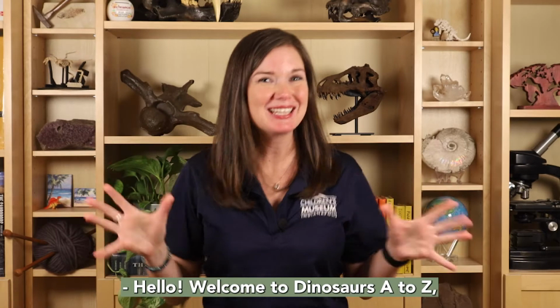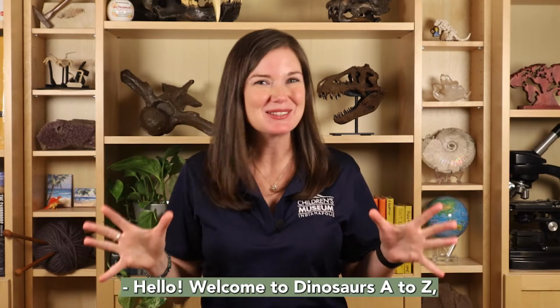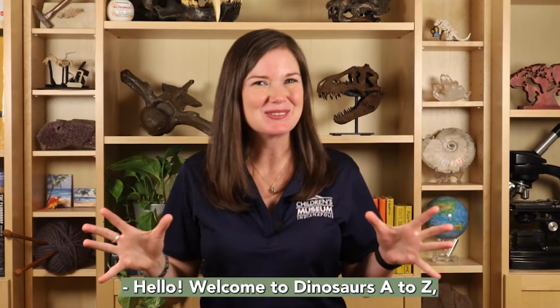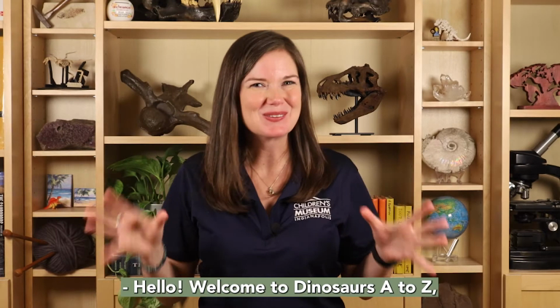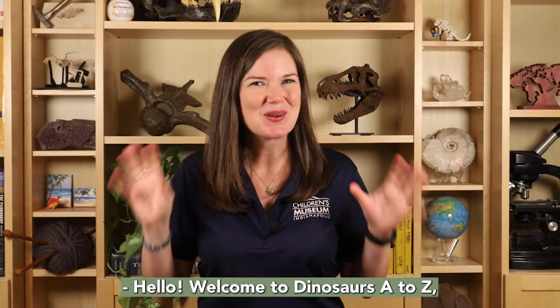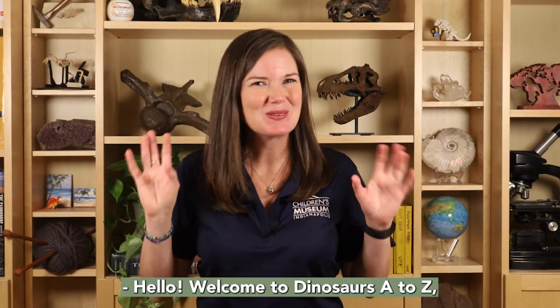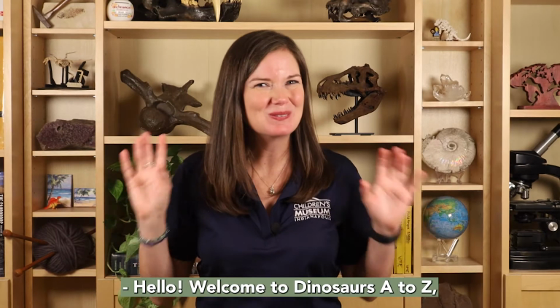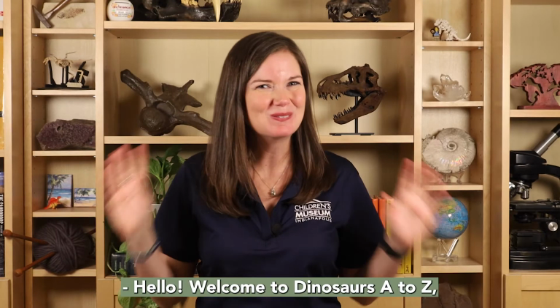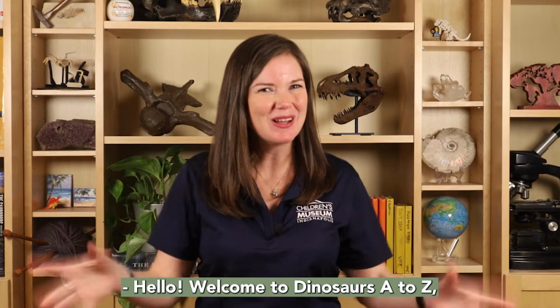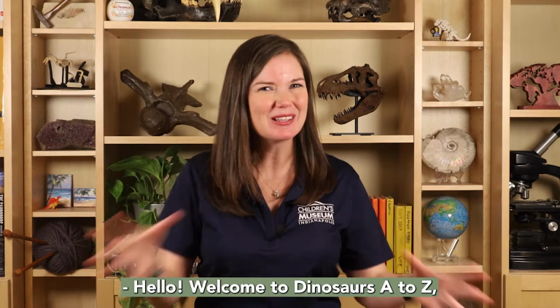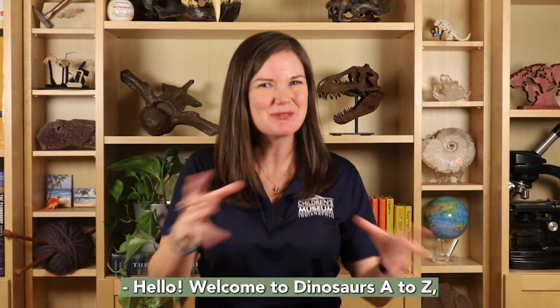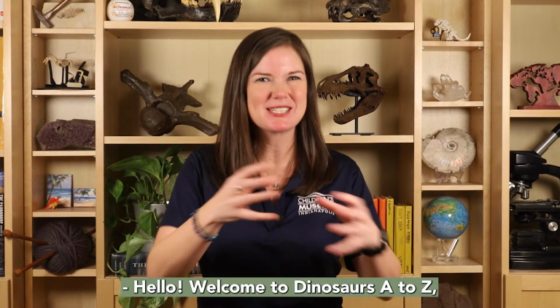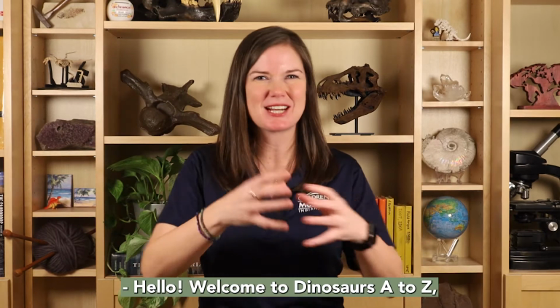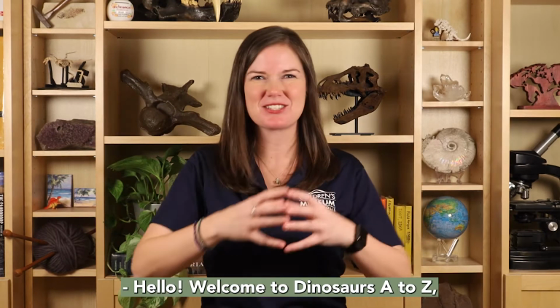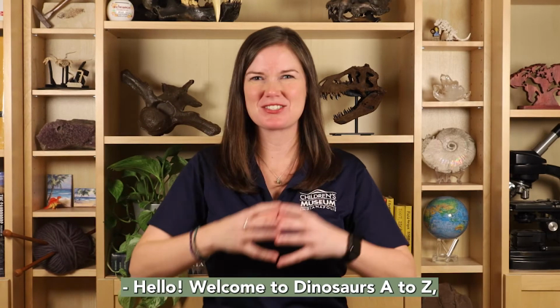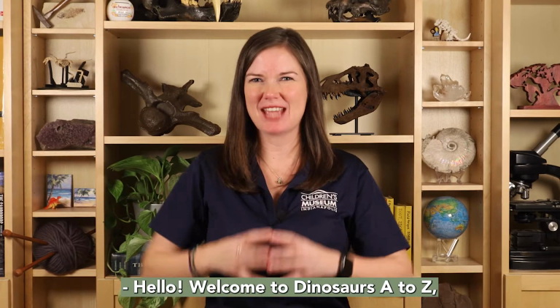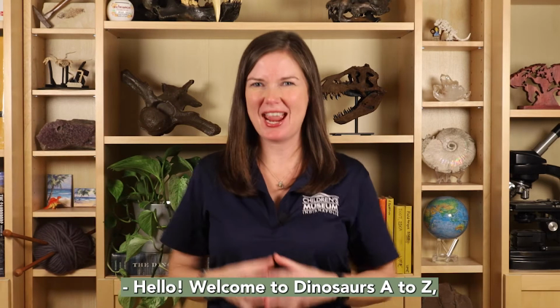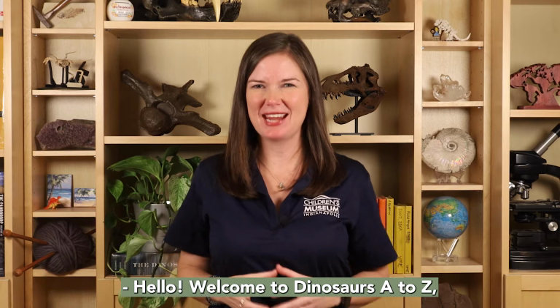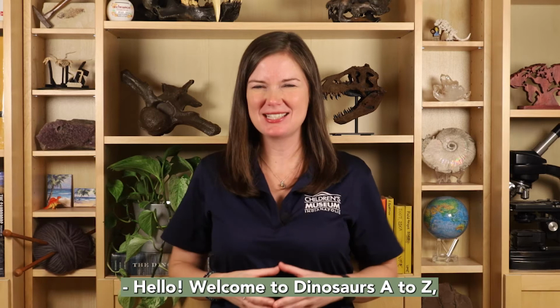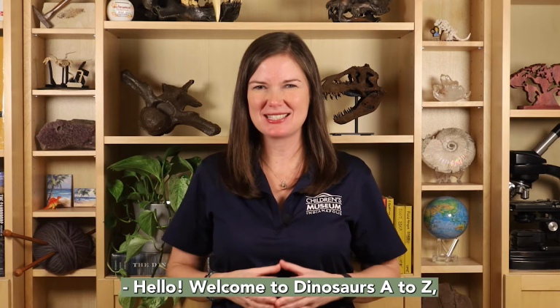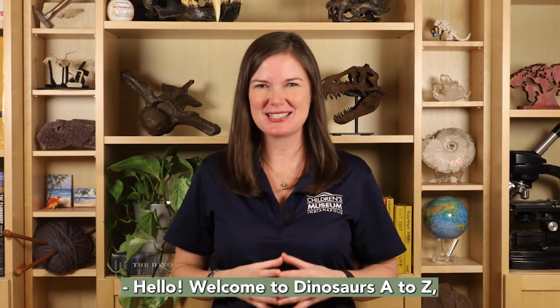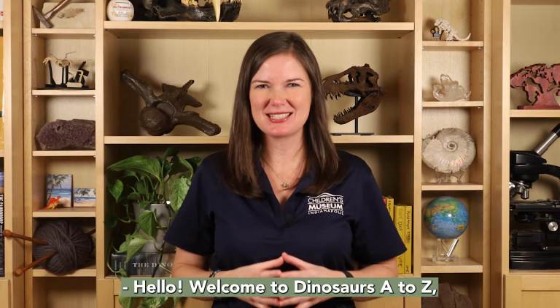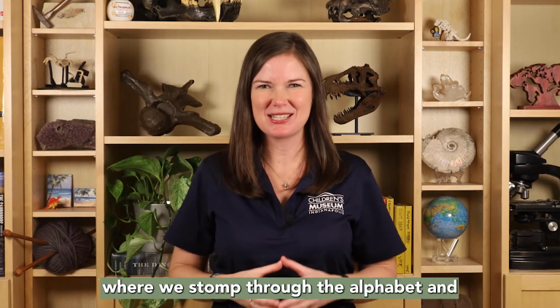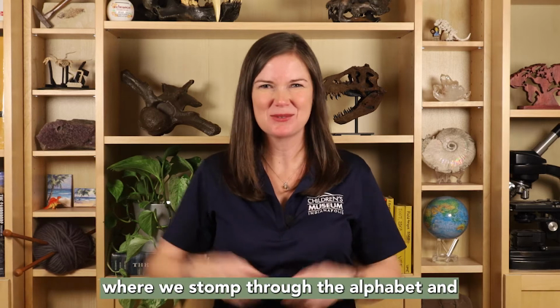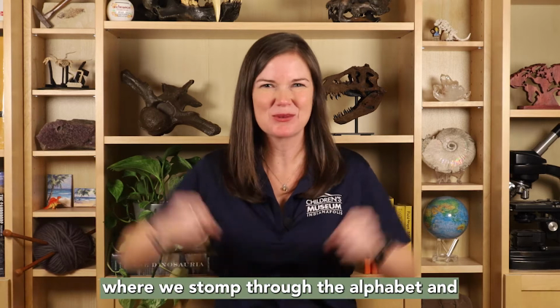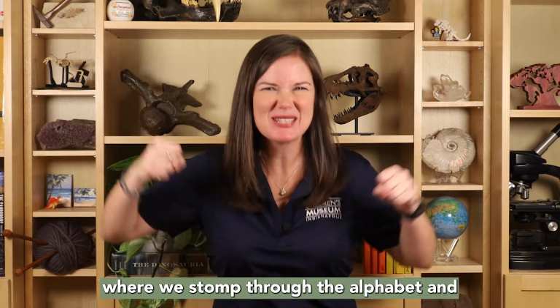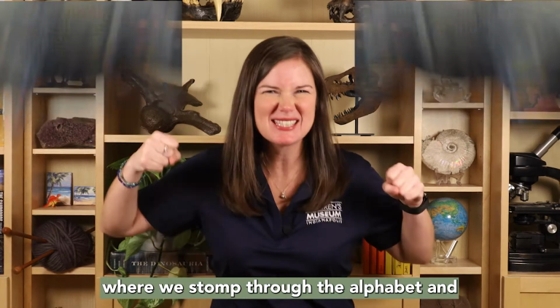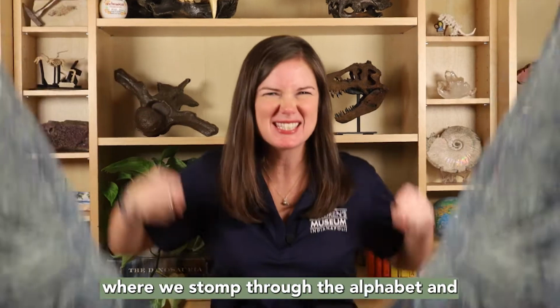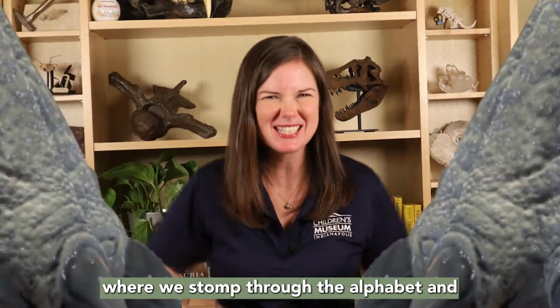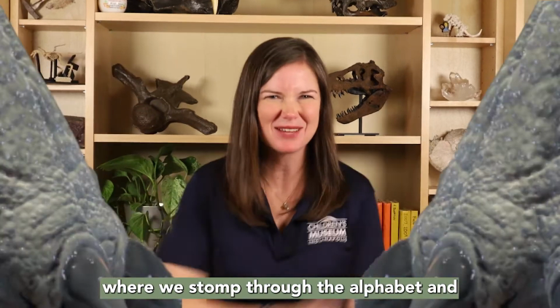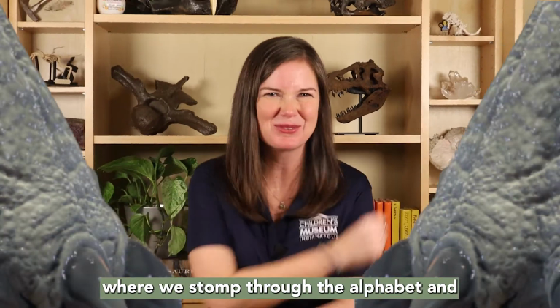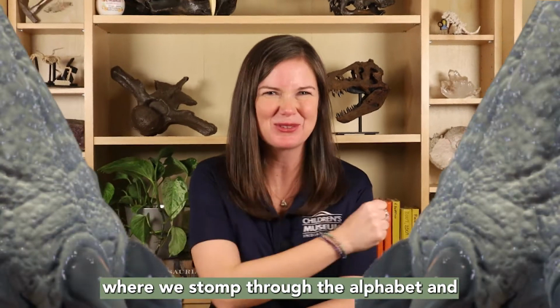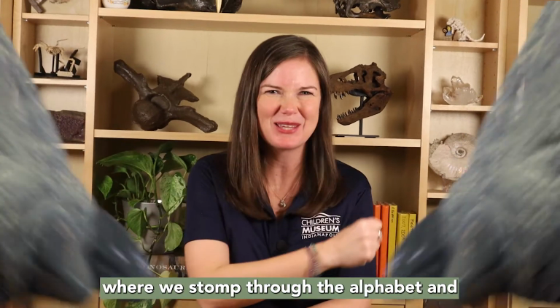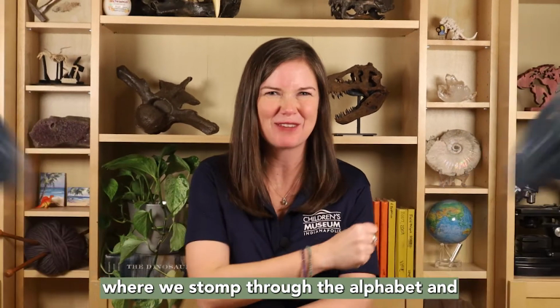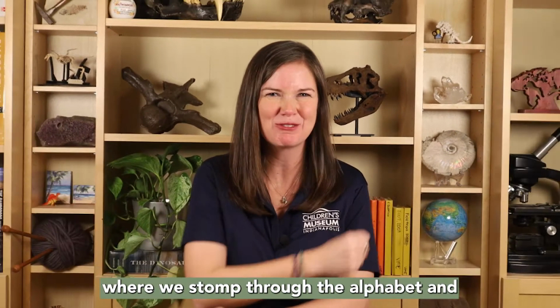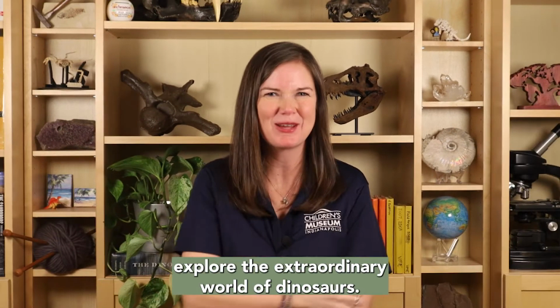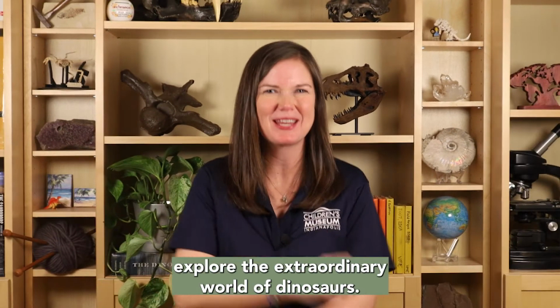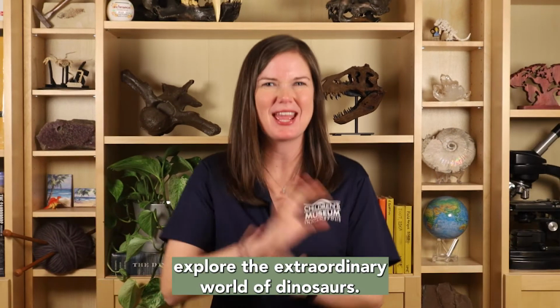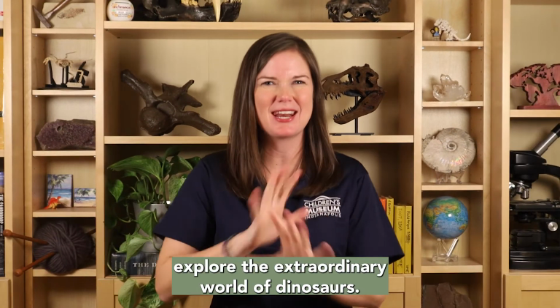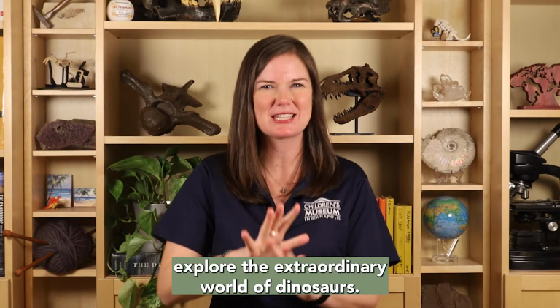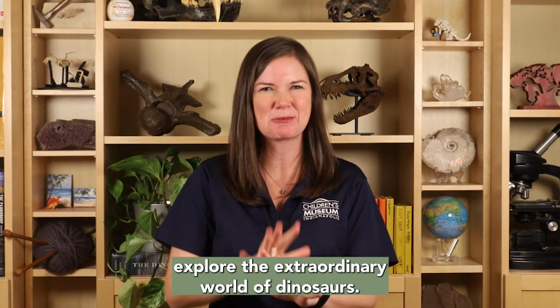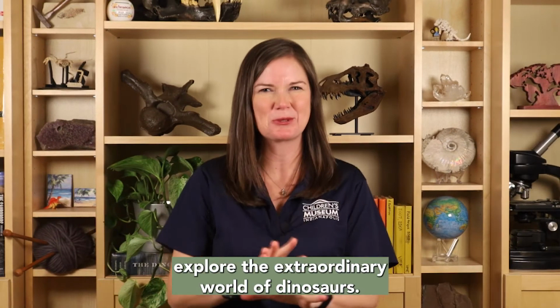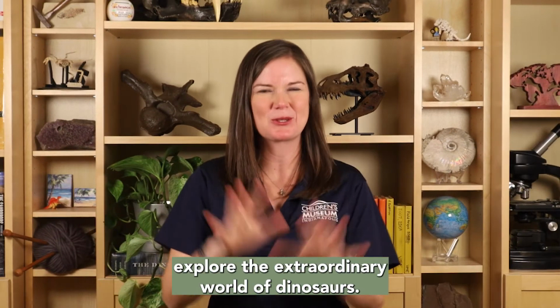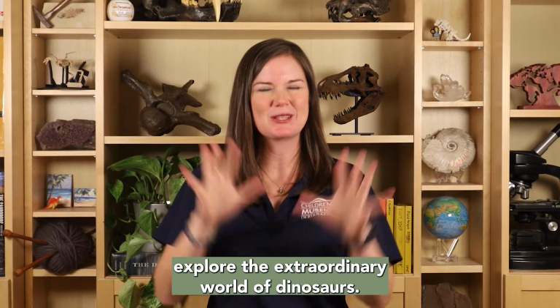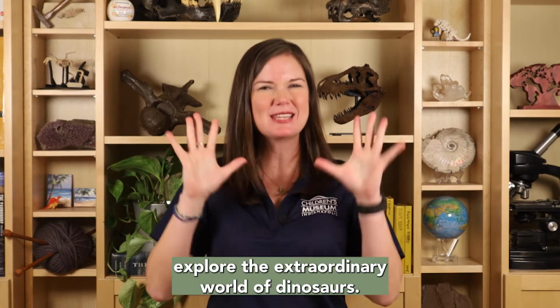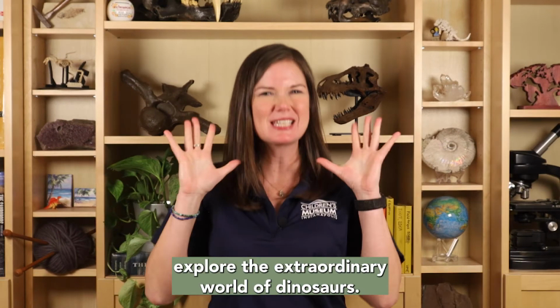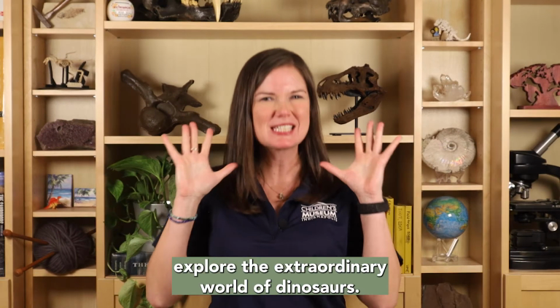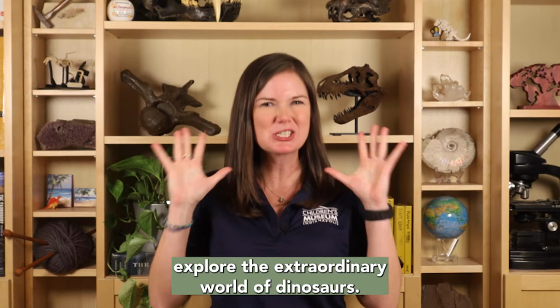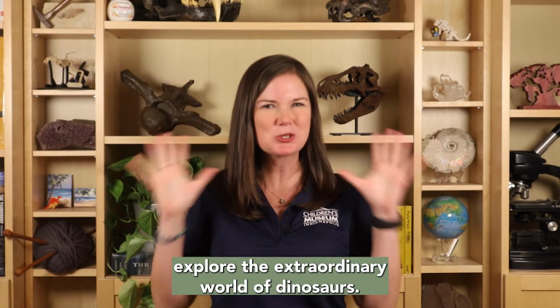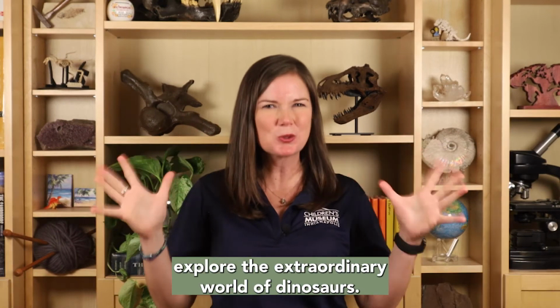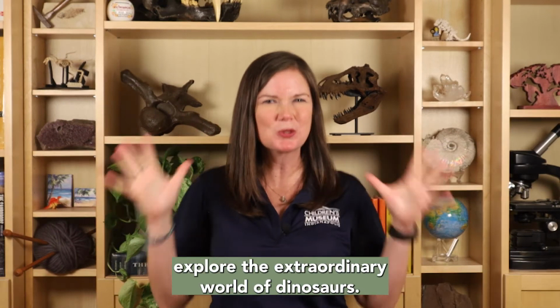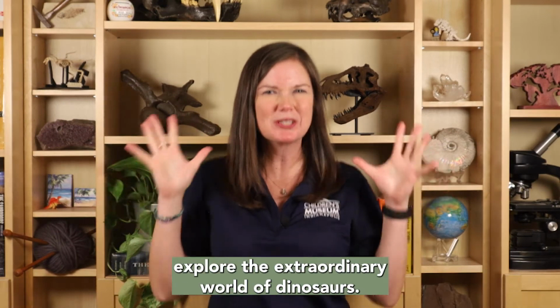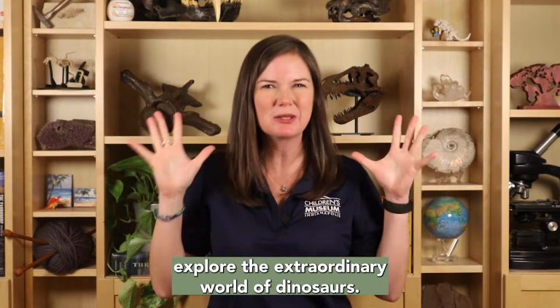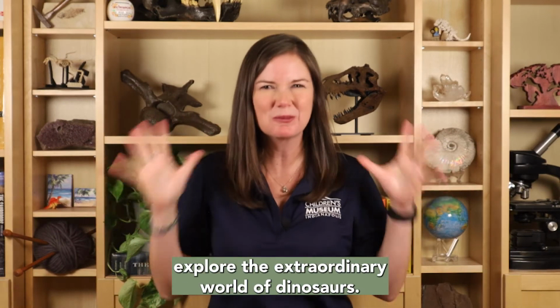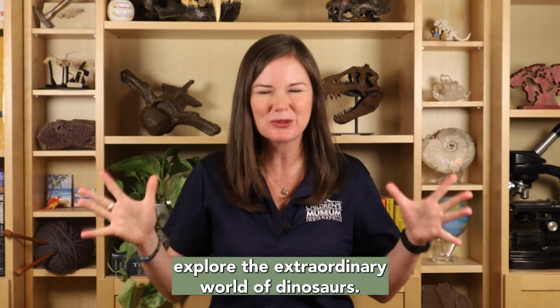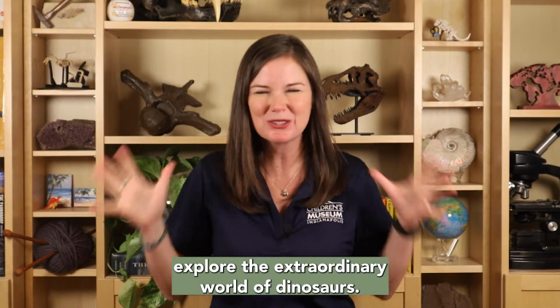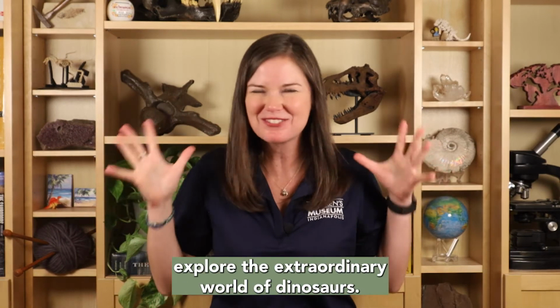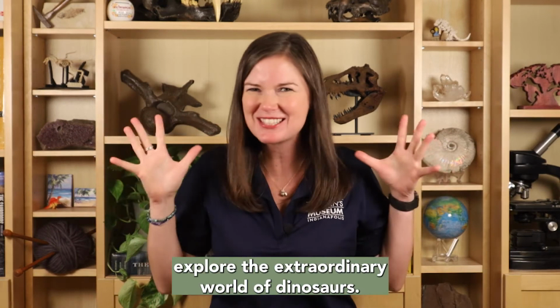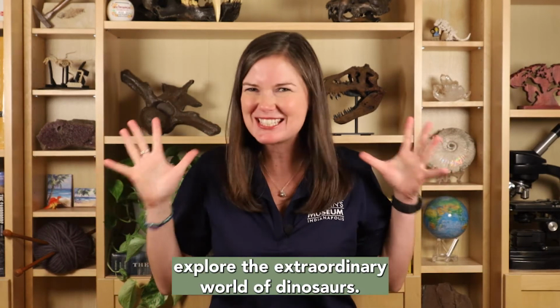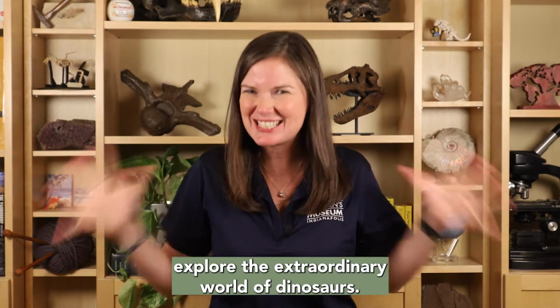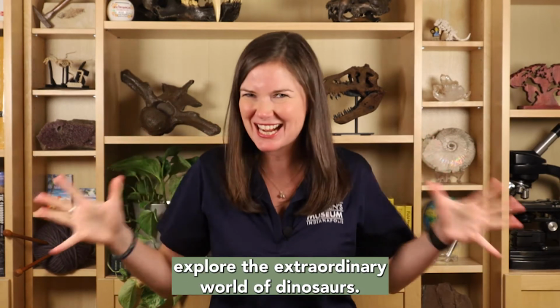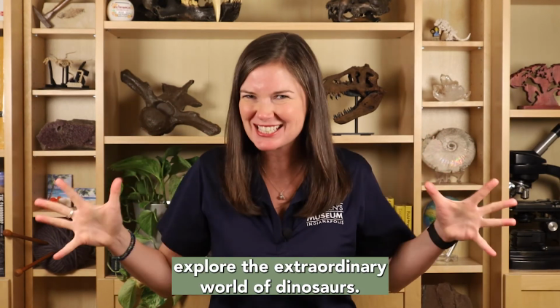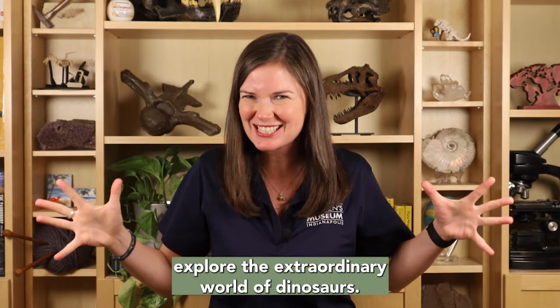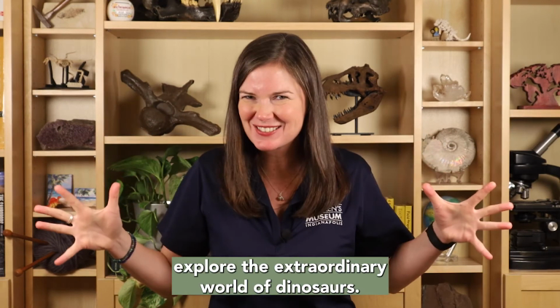Hello! Welcome to Dinosaurs A to Z, where we stomp through the alphabet and explore the extraordinary world of dinosaurs!